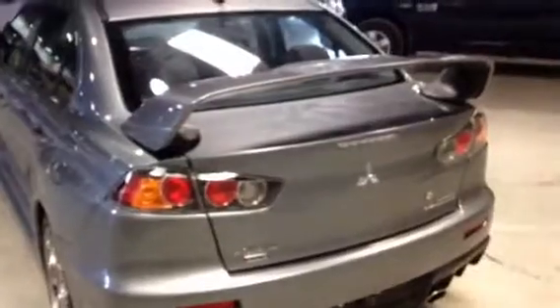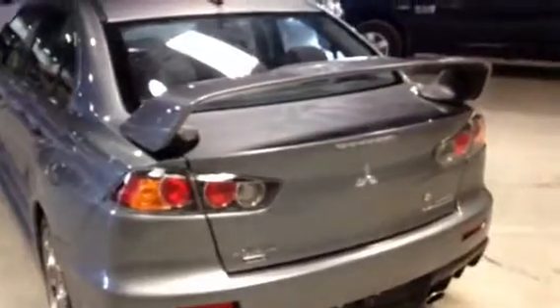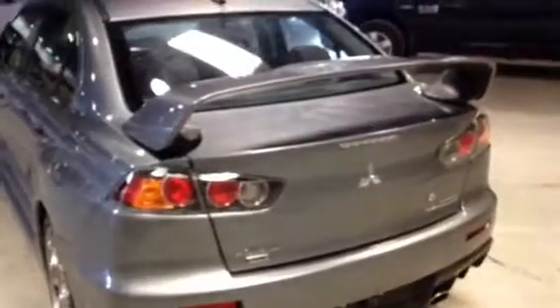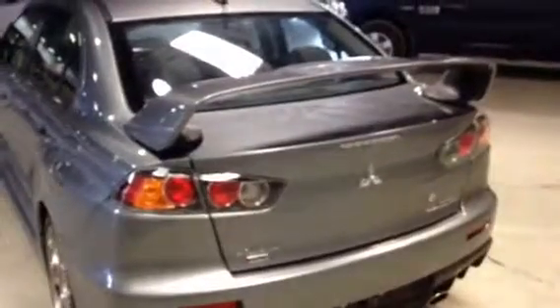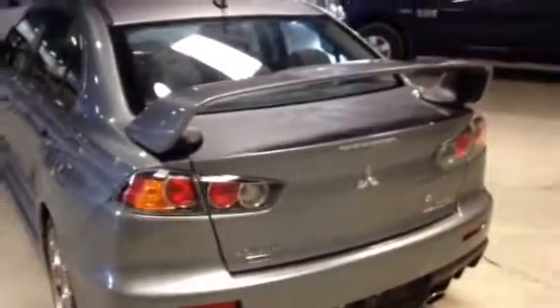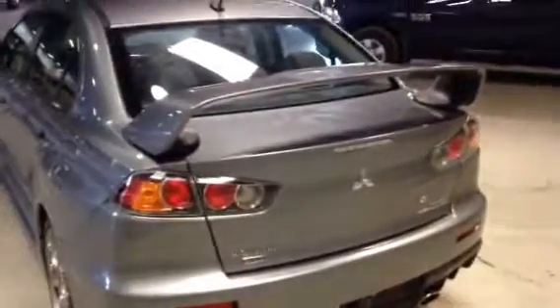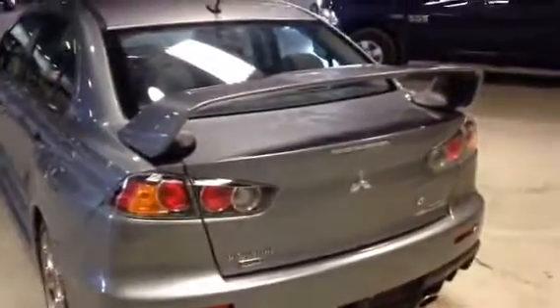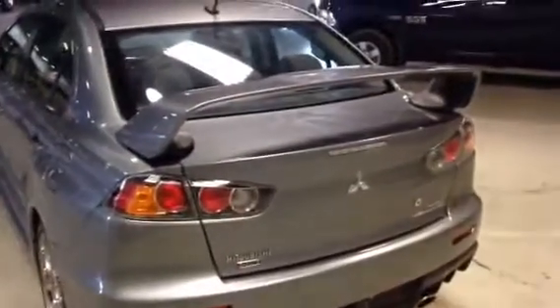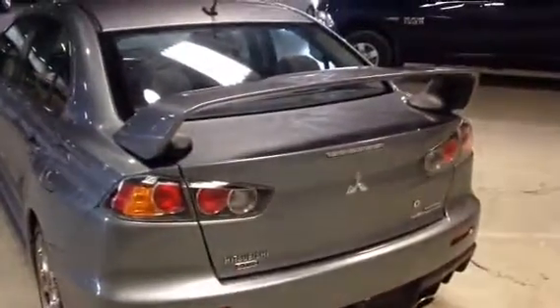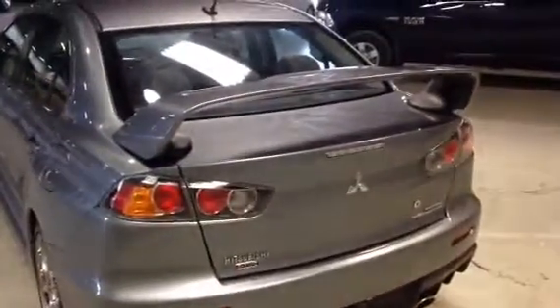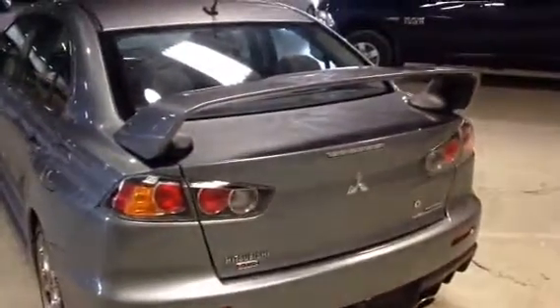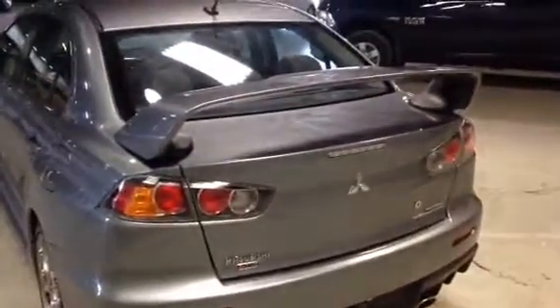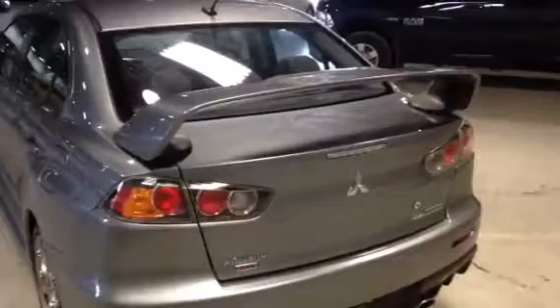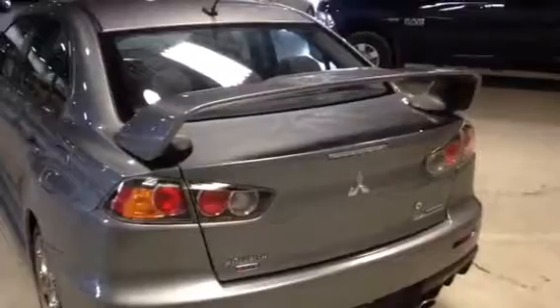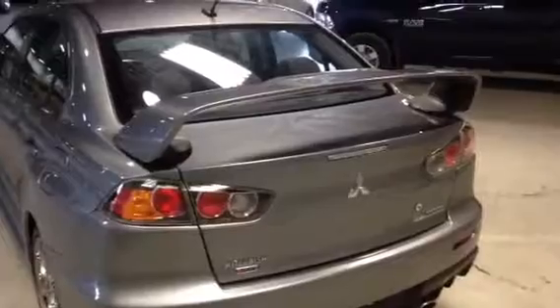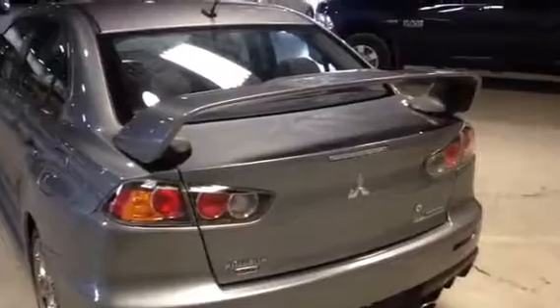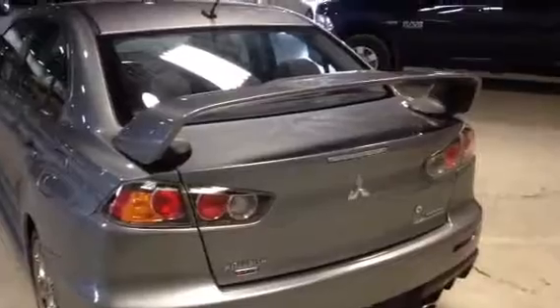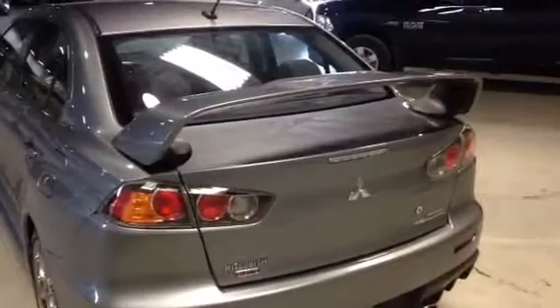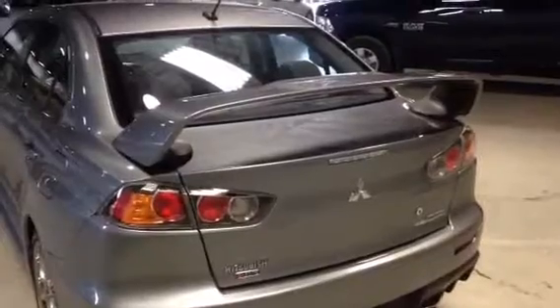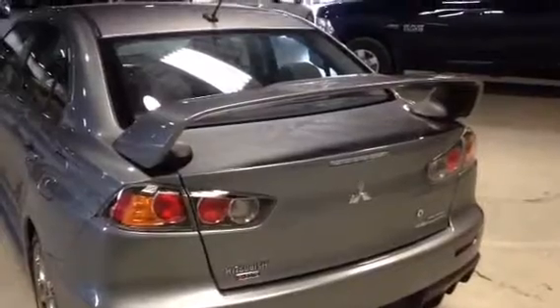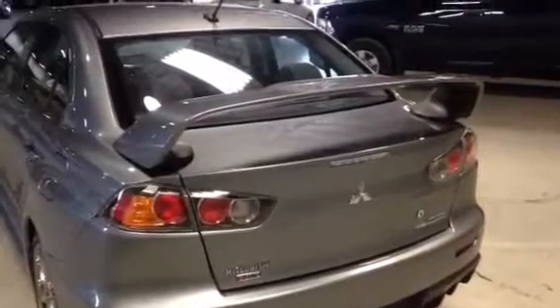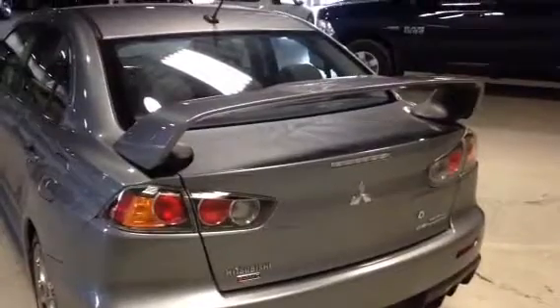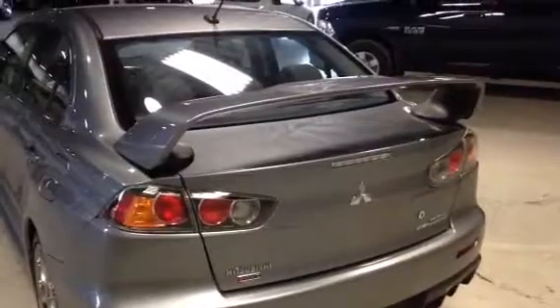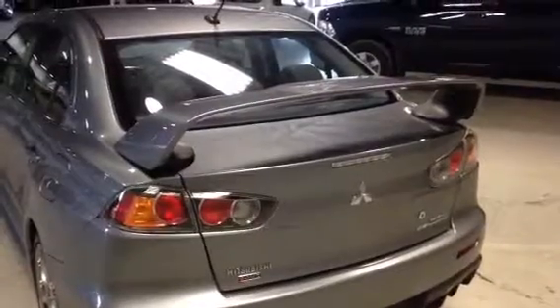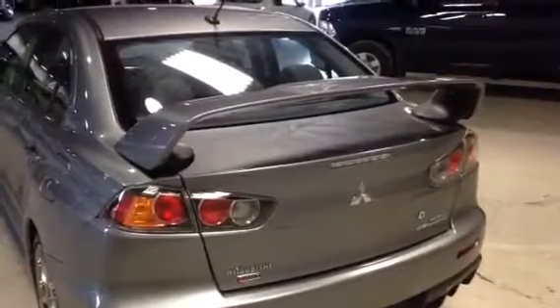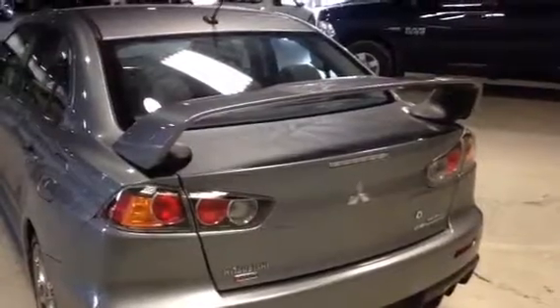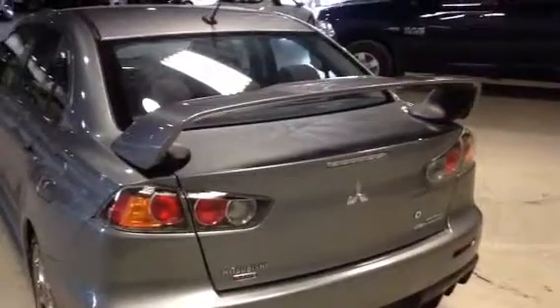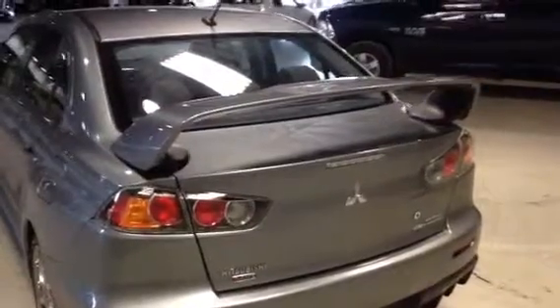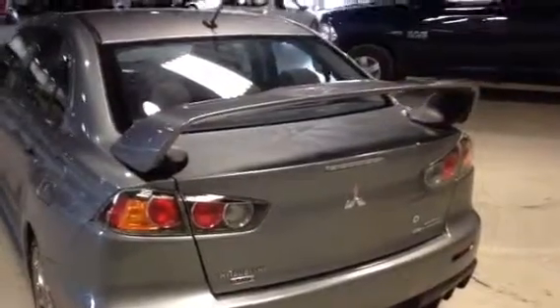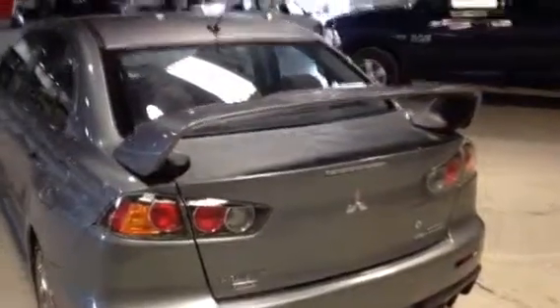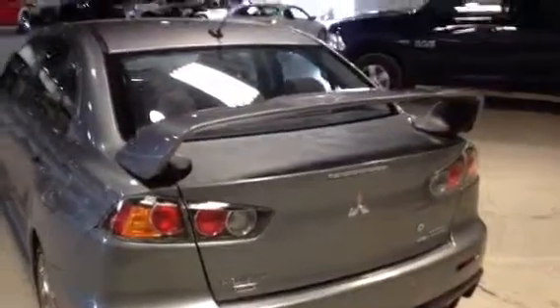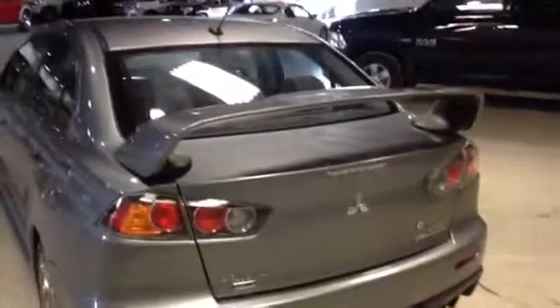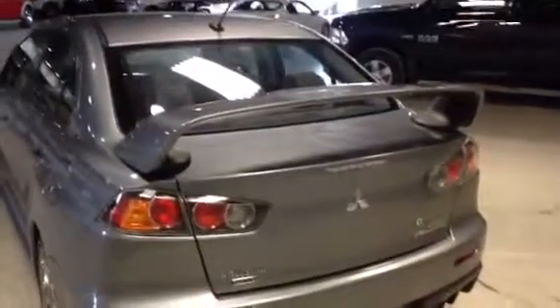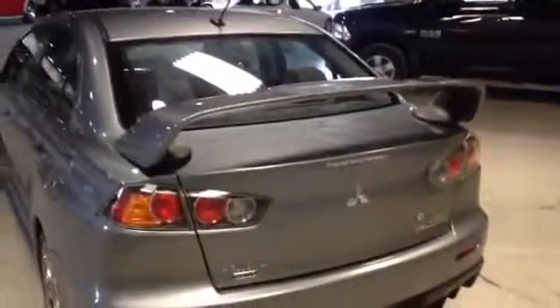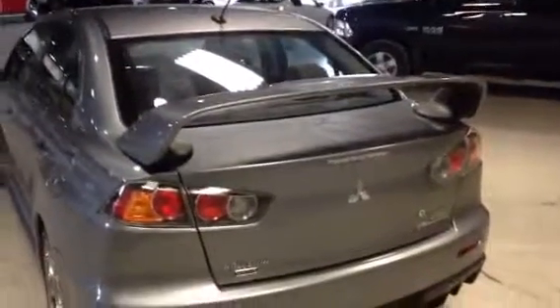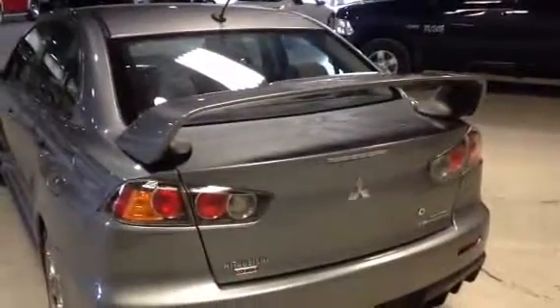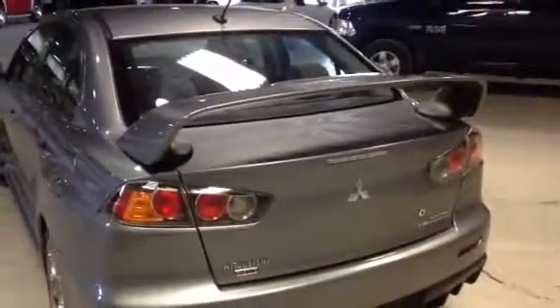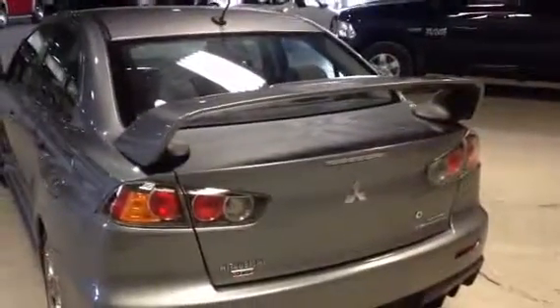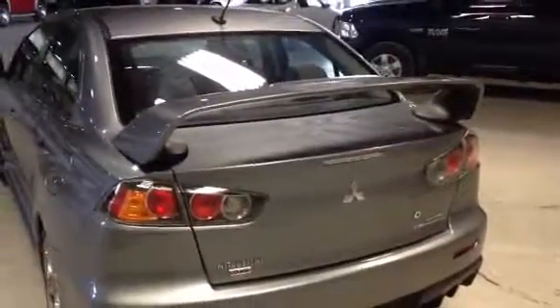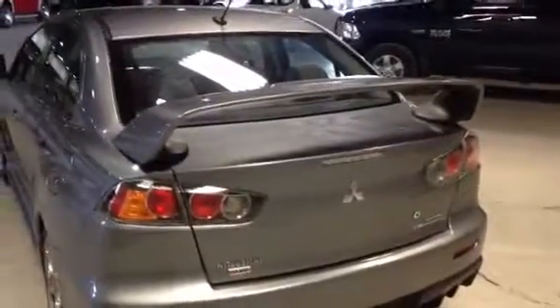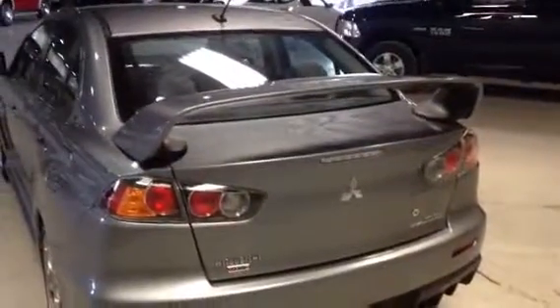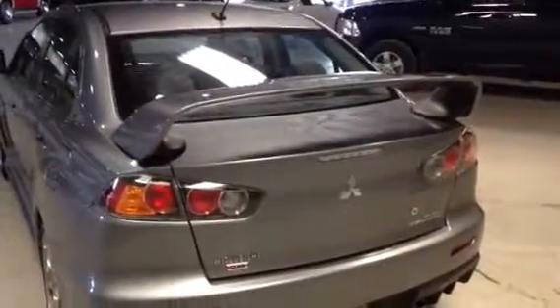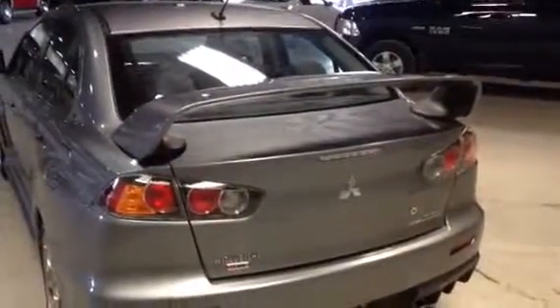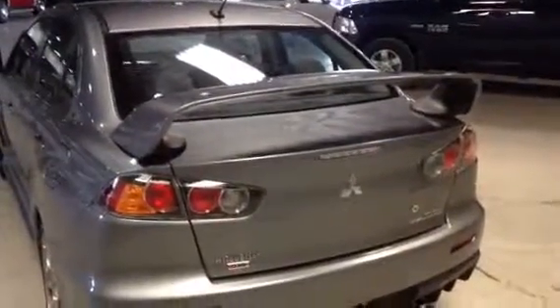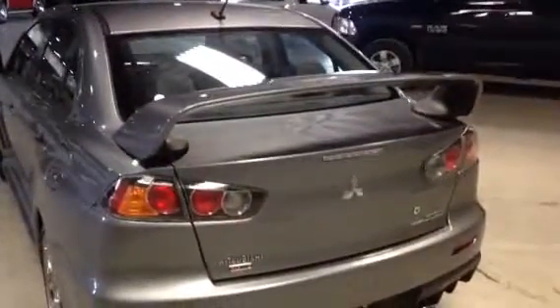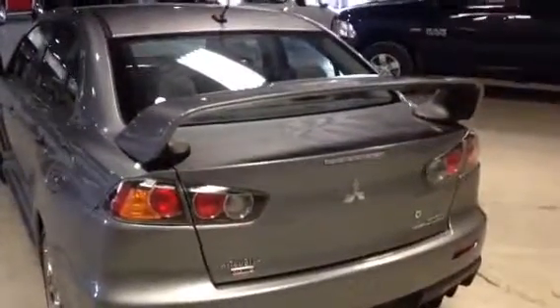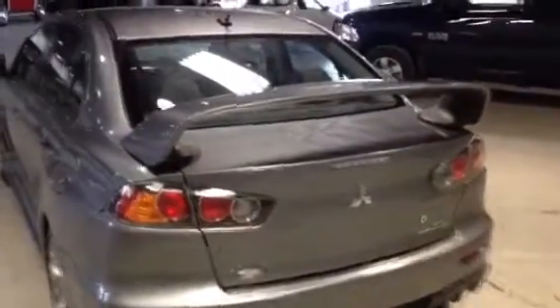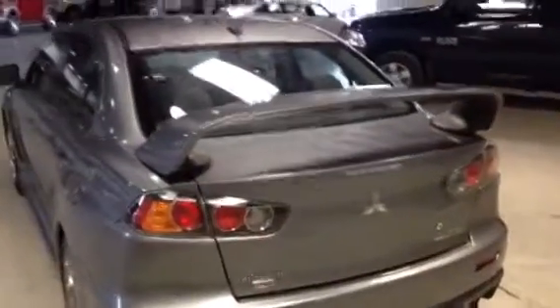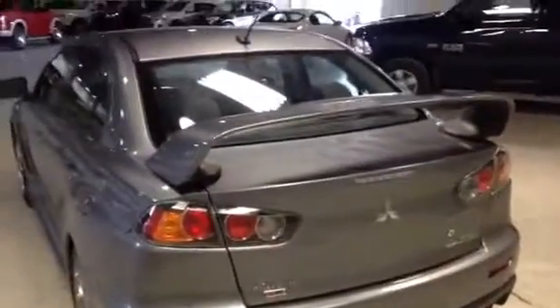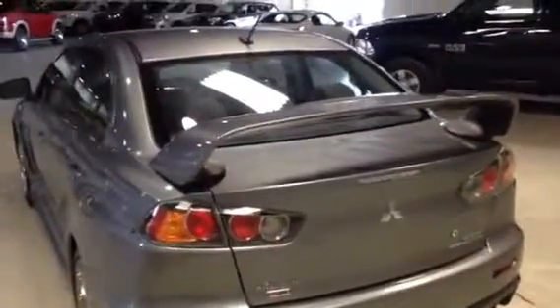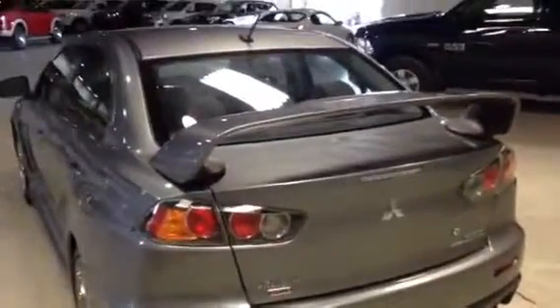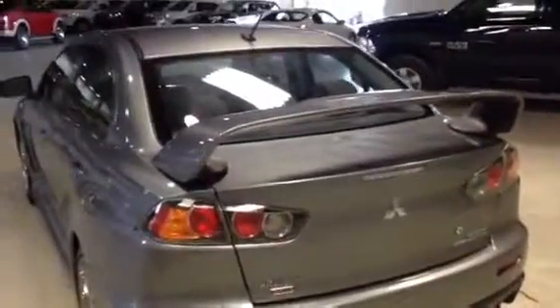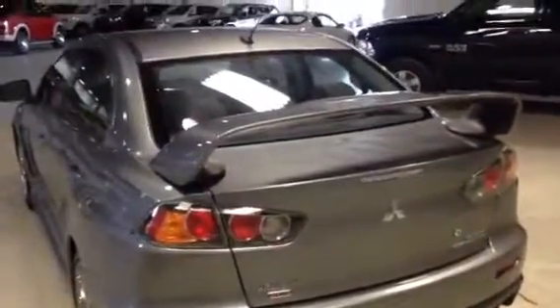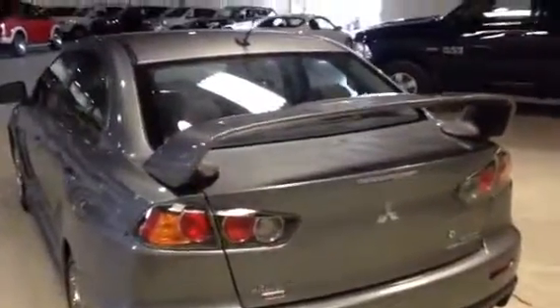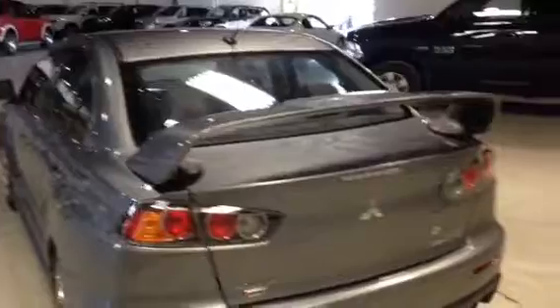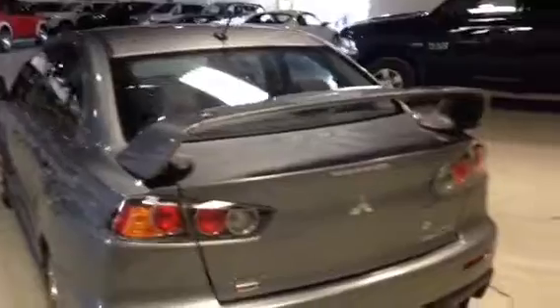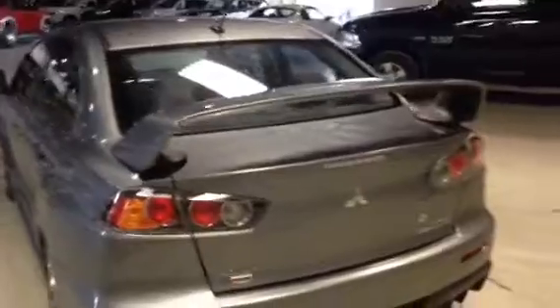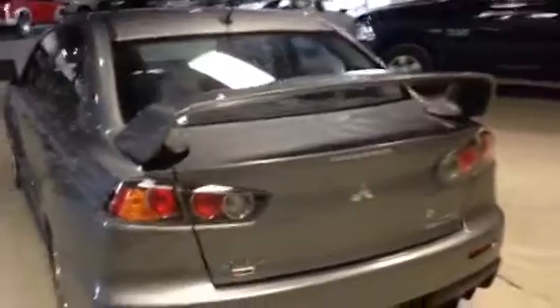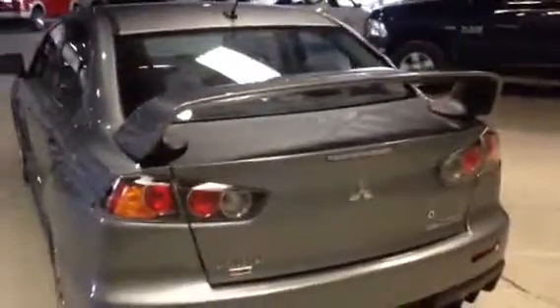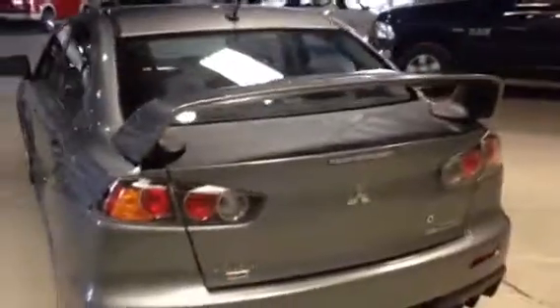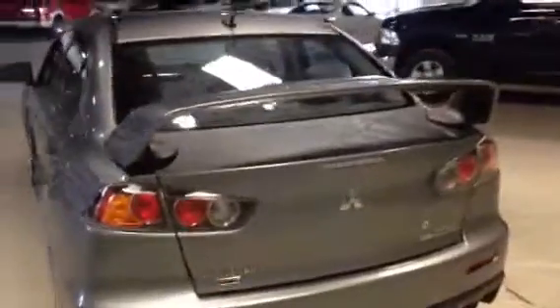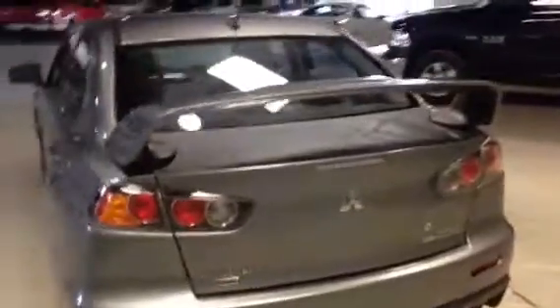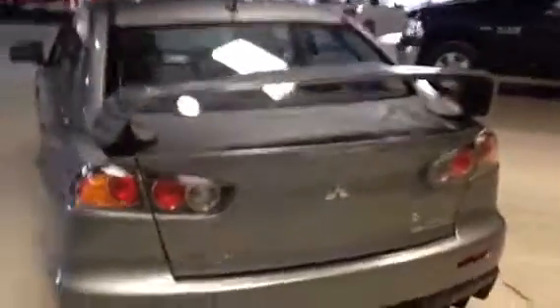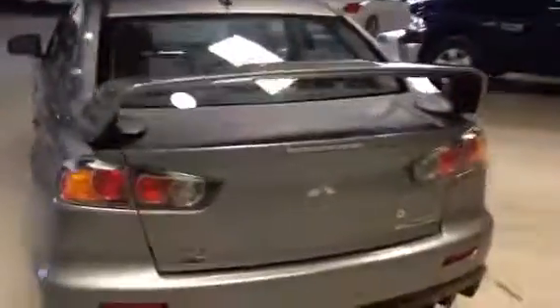Another upgrade you get with the handling pack and also the premium pack is the bigger rear spoiler. It gives it a nice aggressive look at the back.